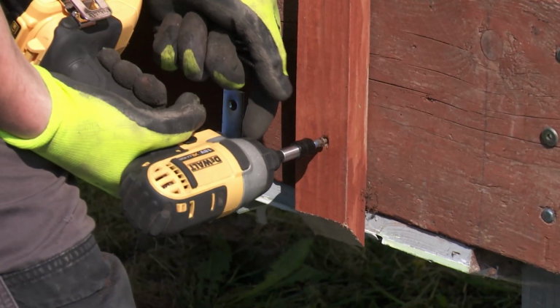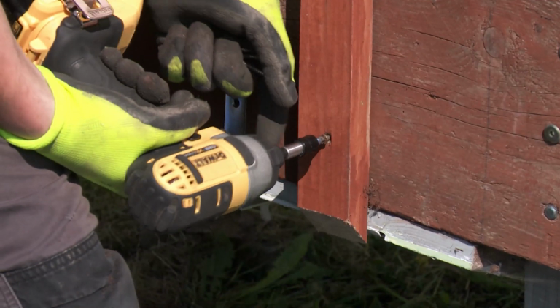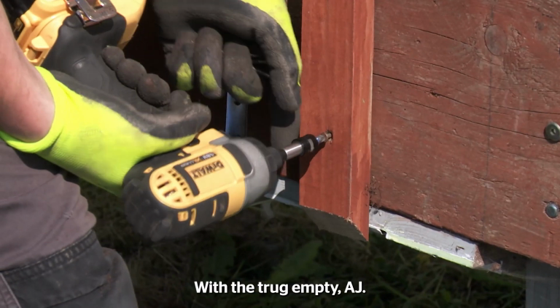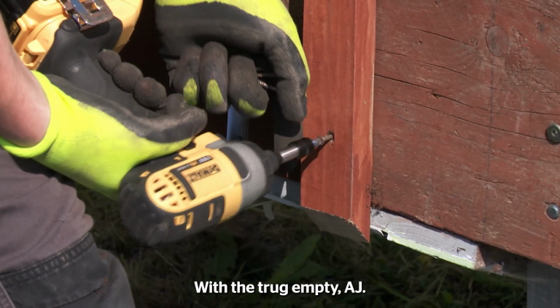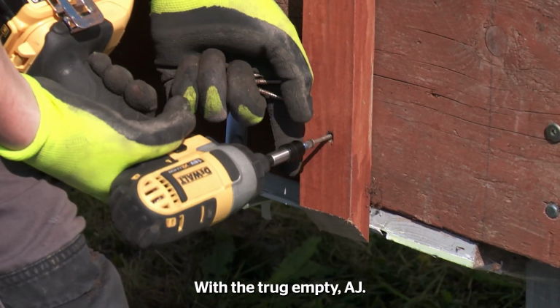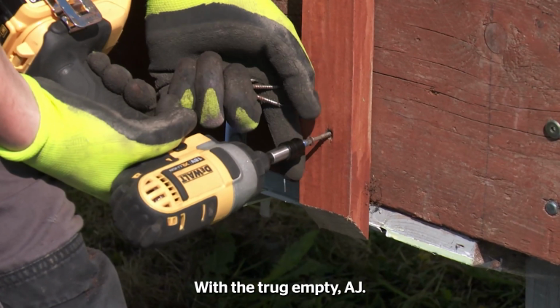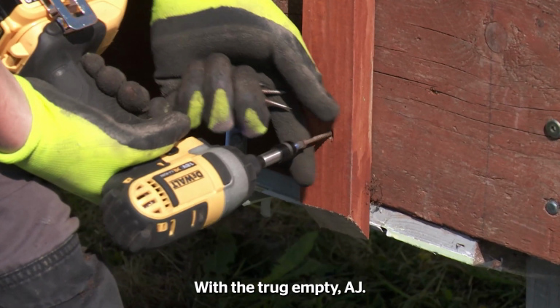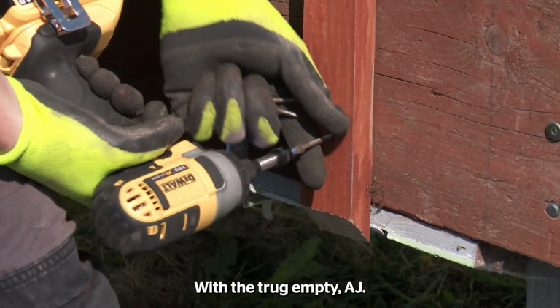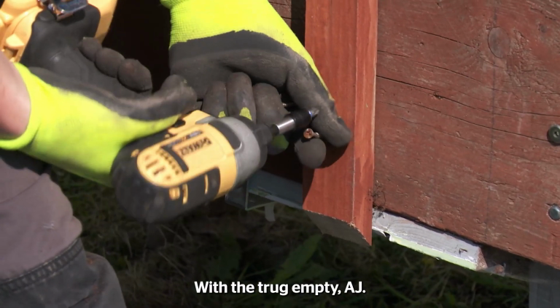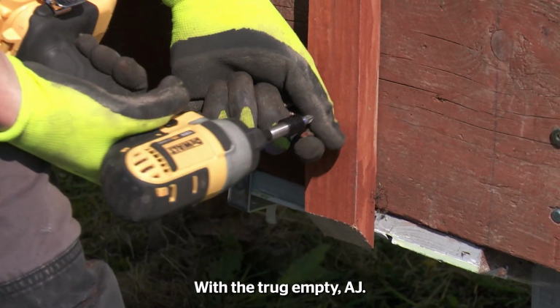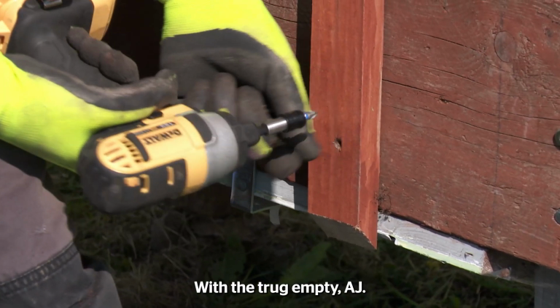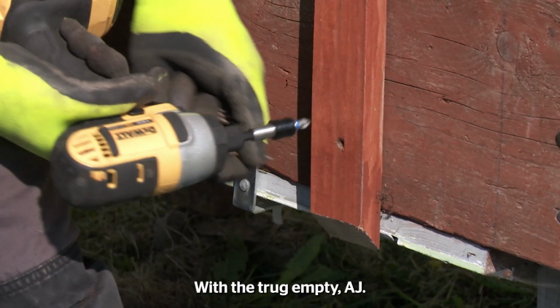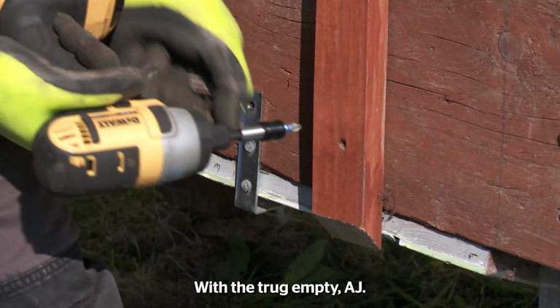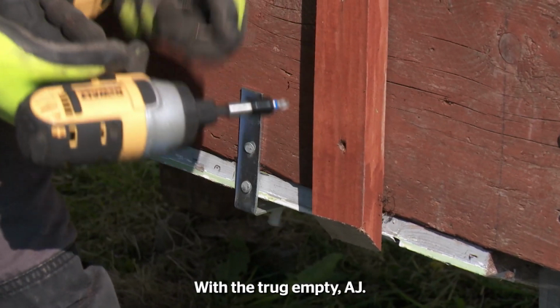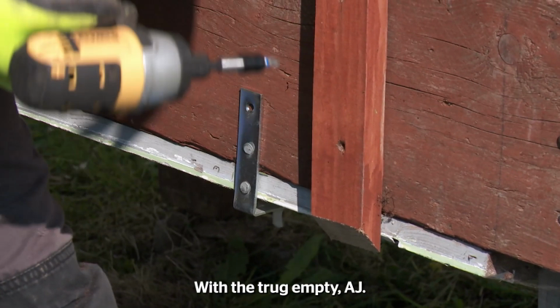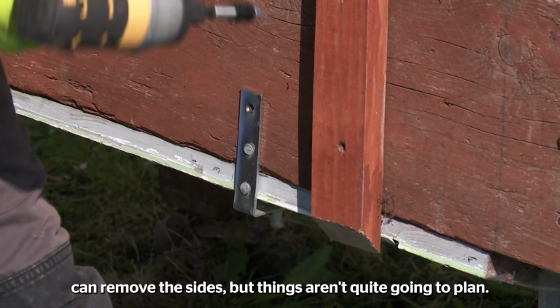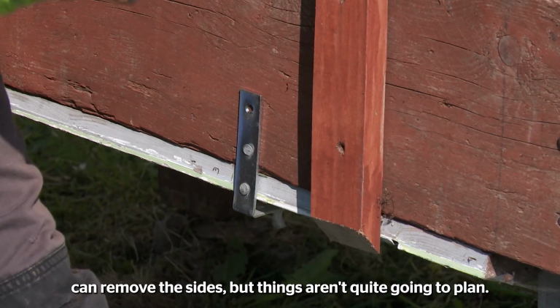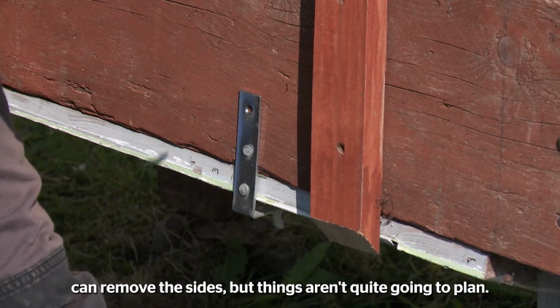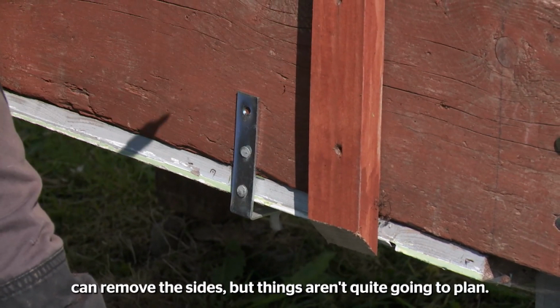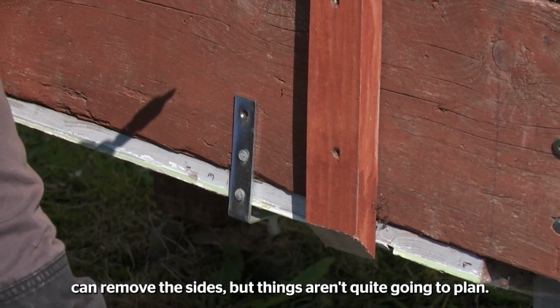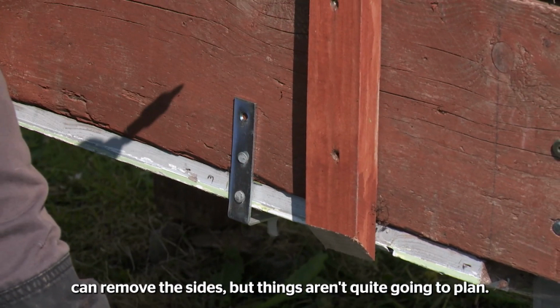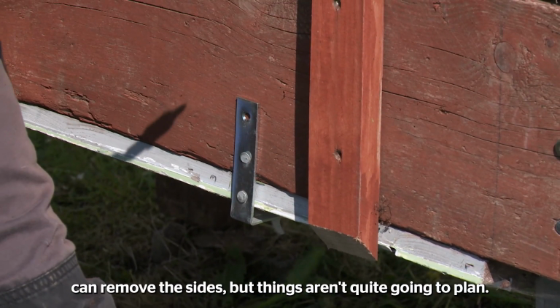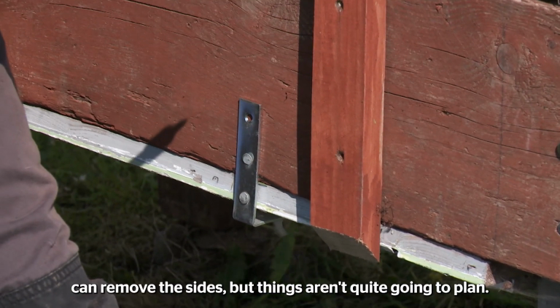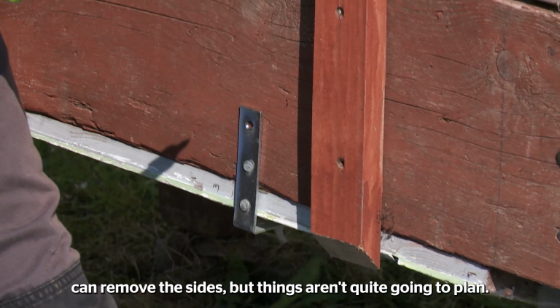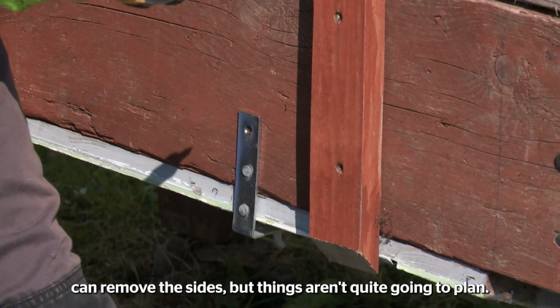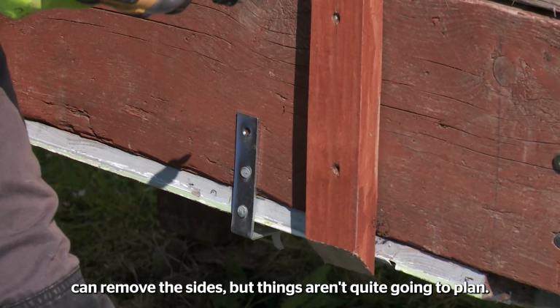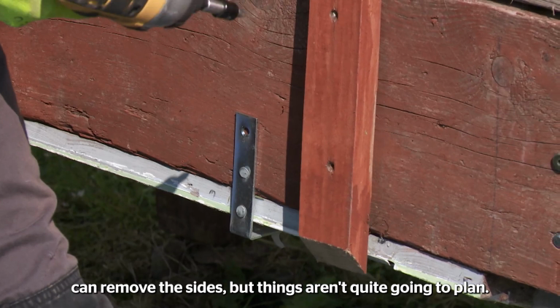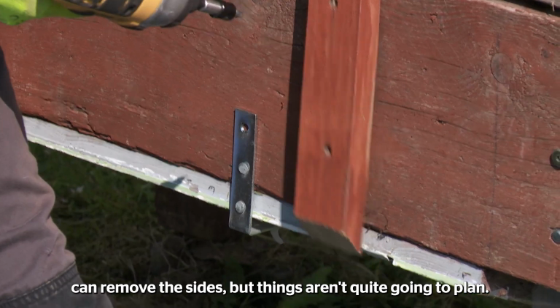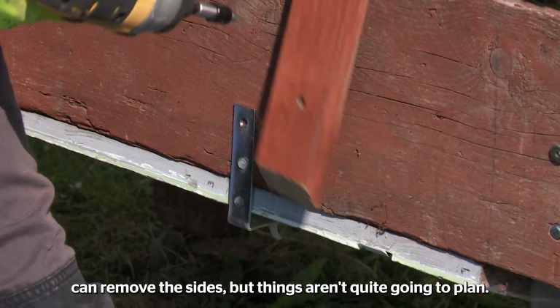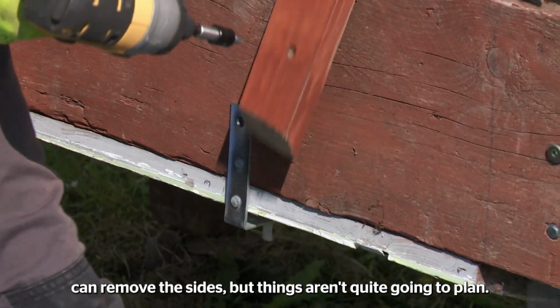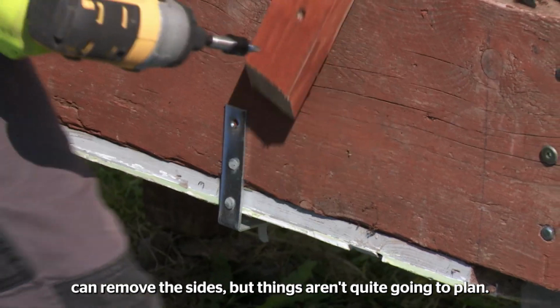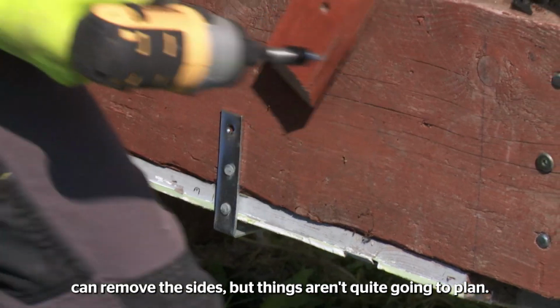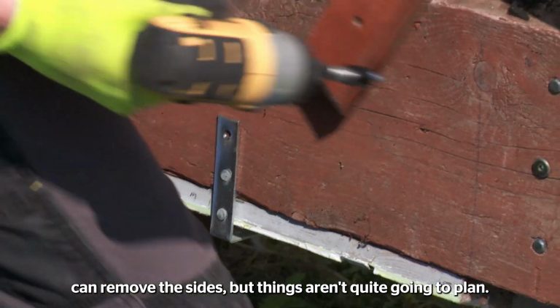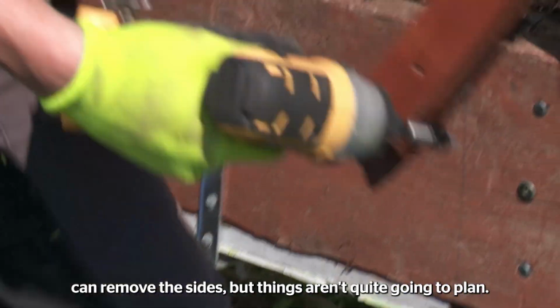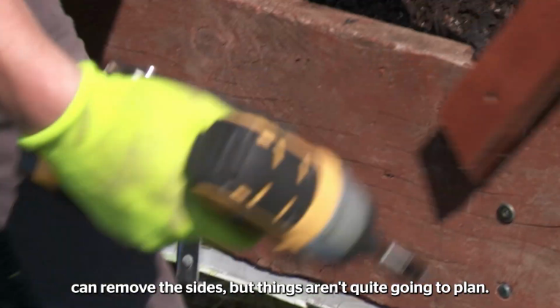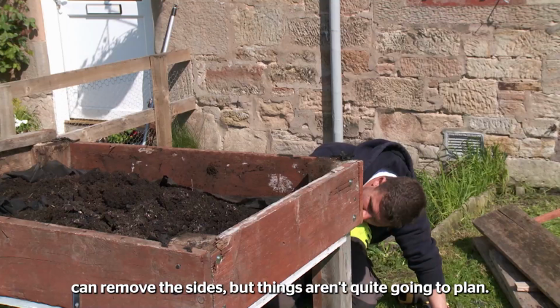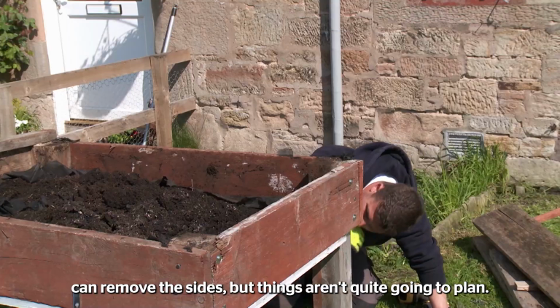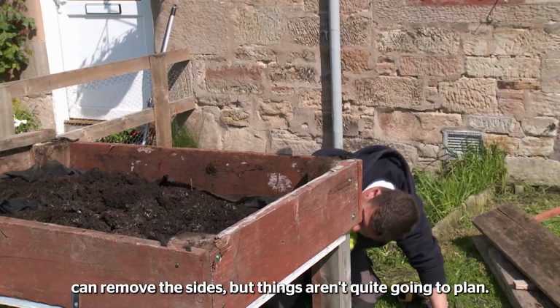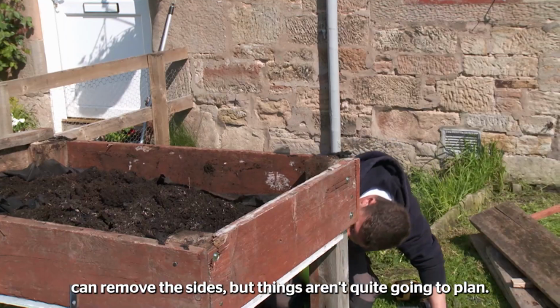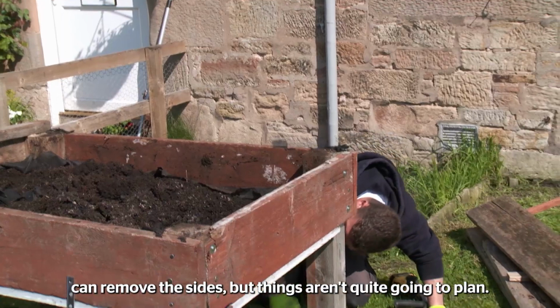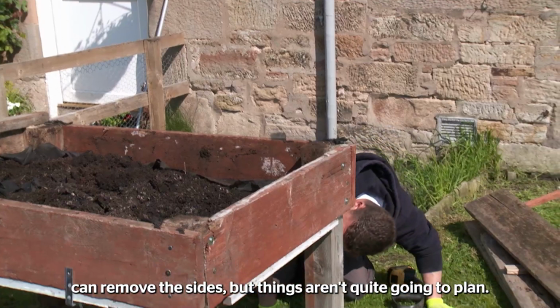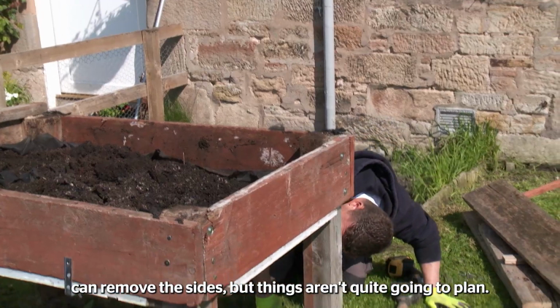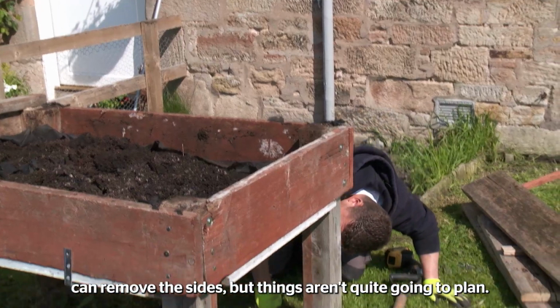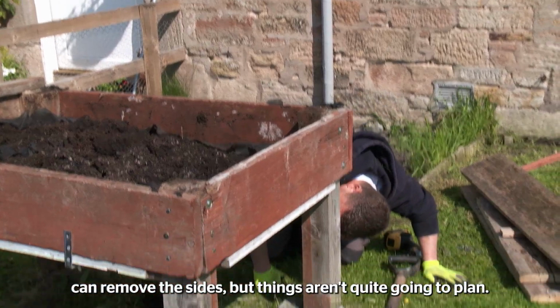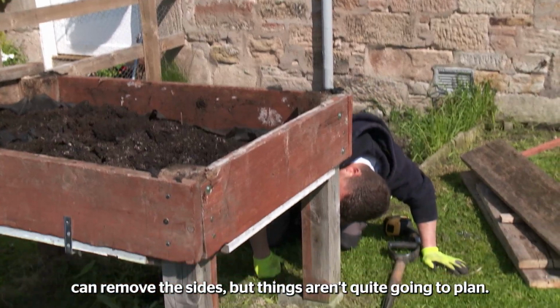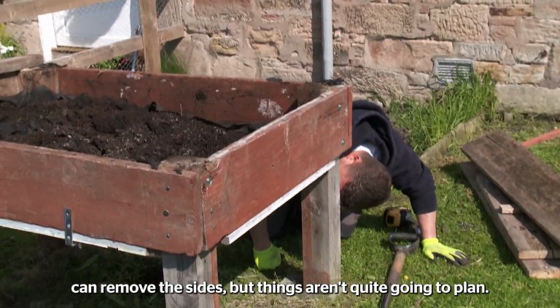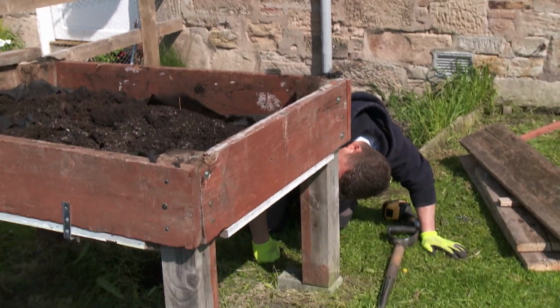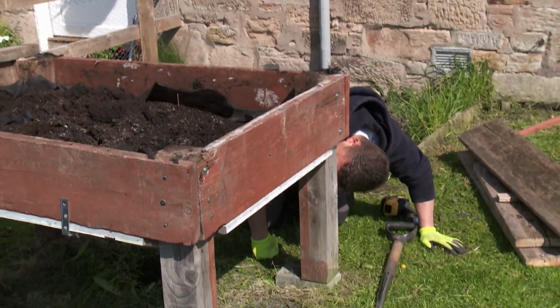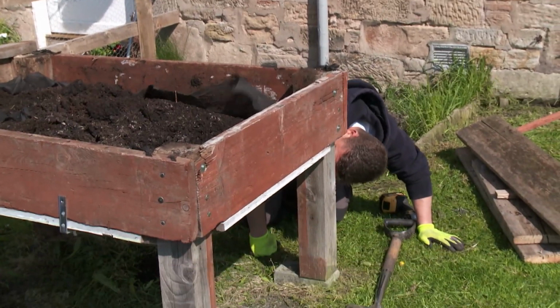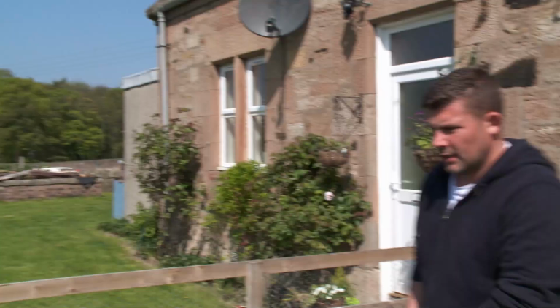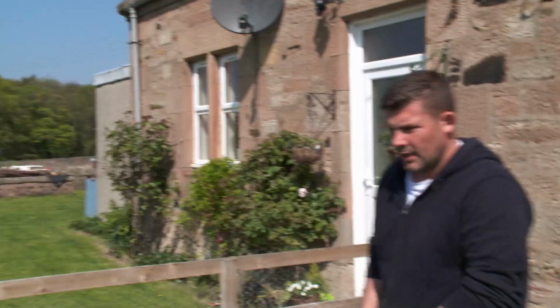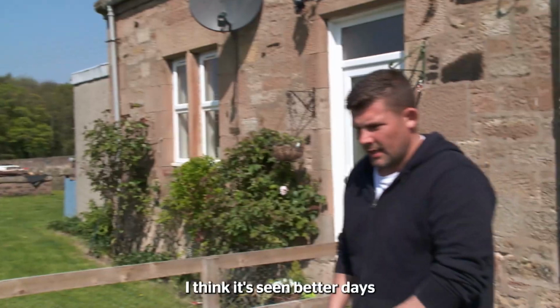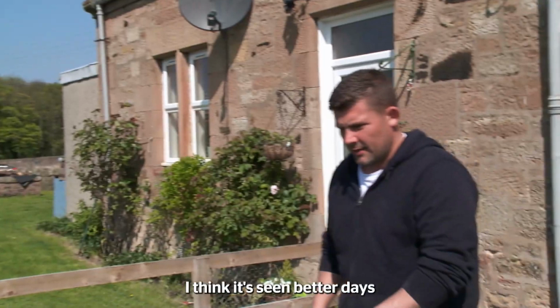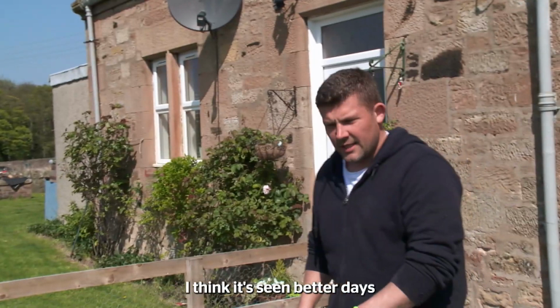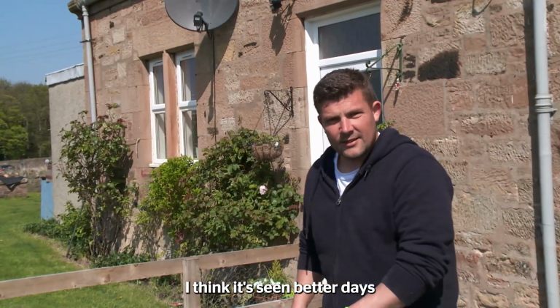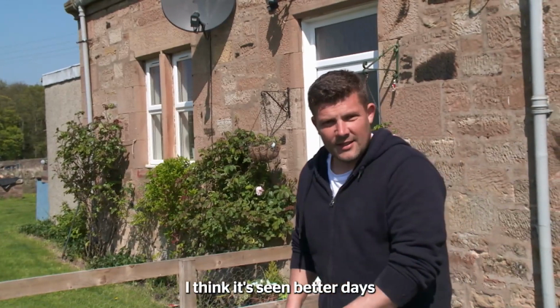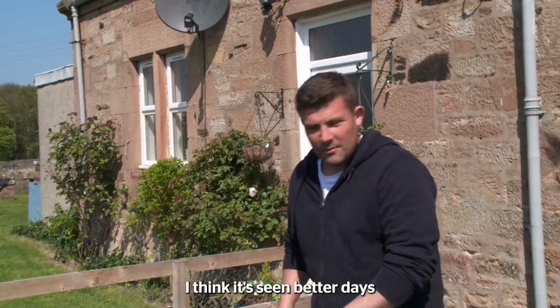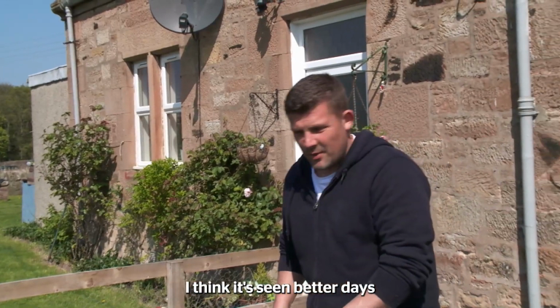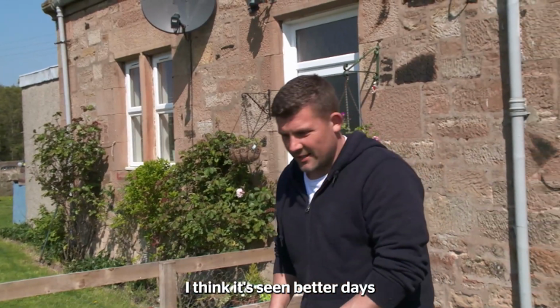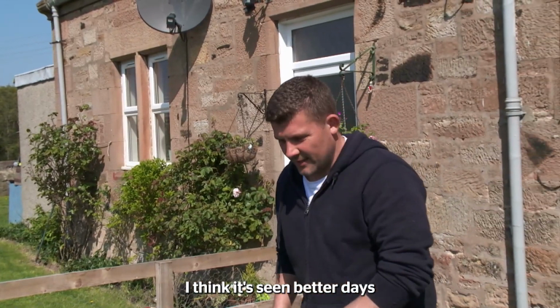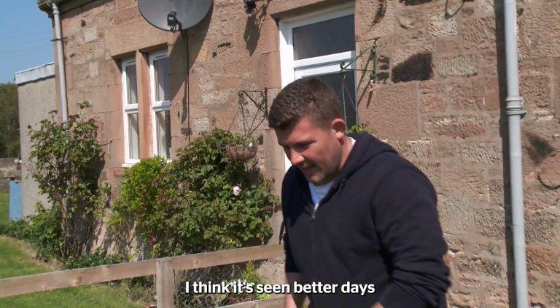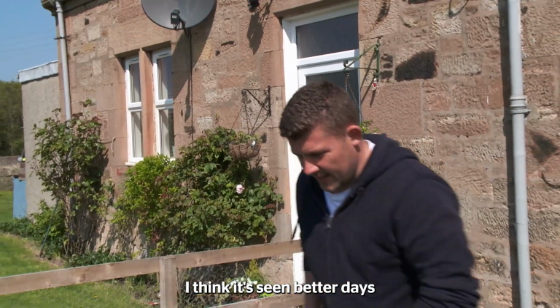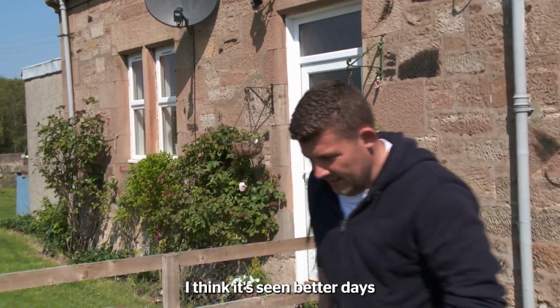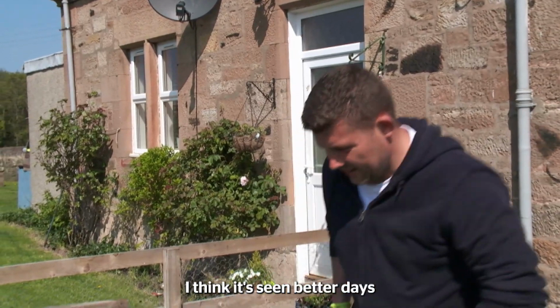With the trug empty, AJ can remove the sides, but things aren't quite going to plan. I think it's seen better days.